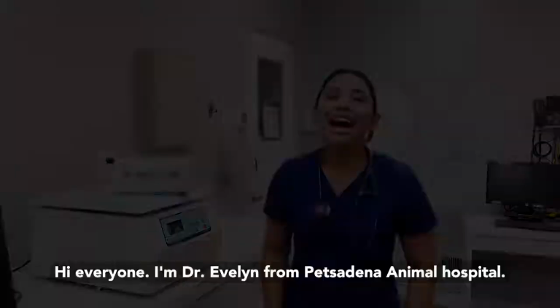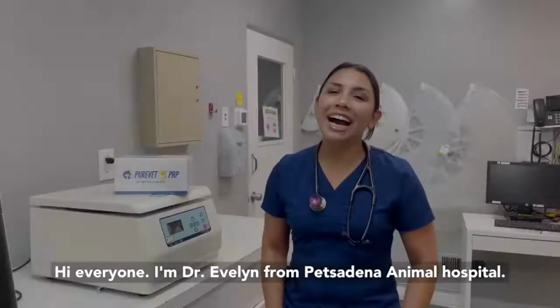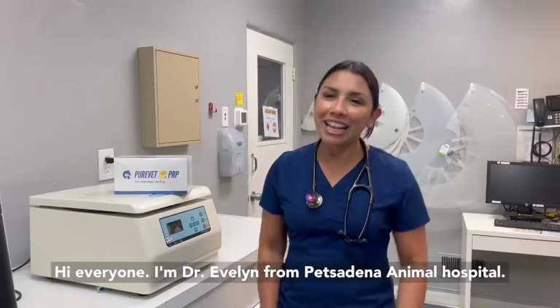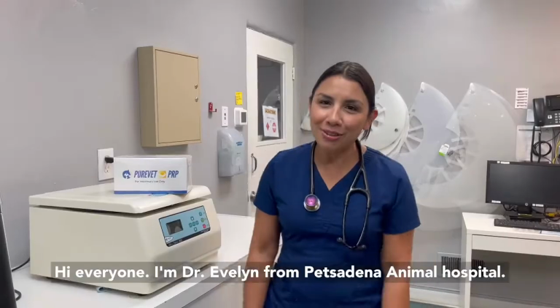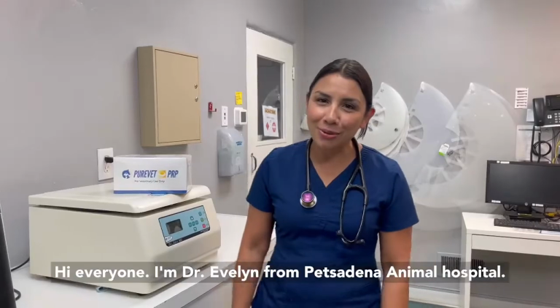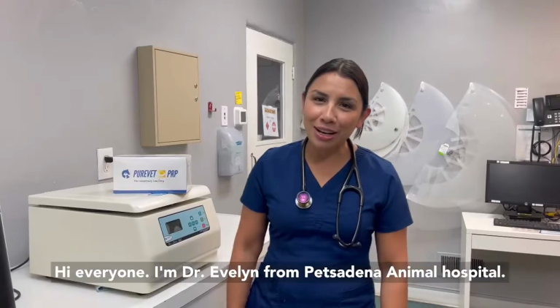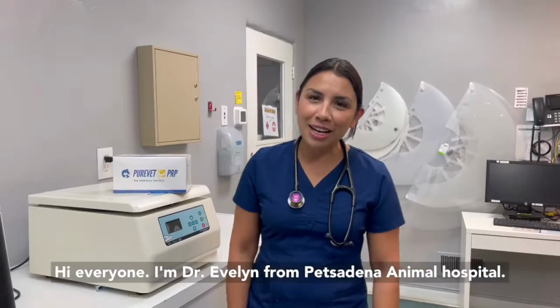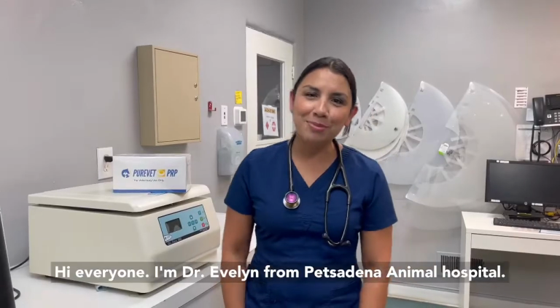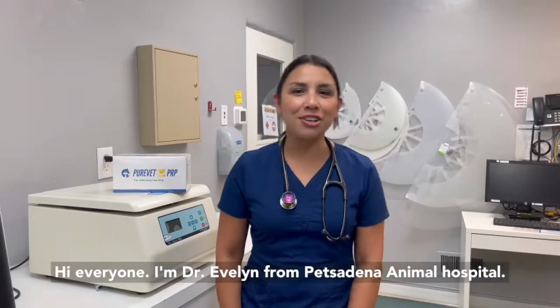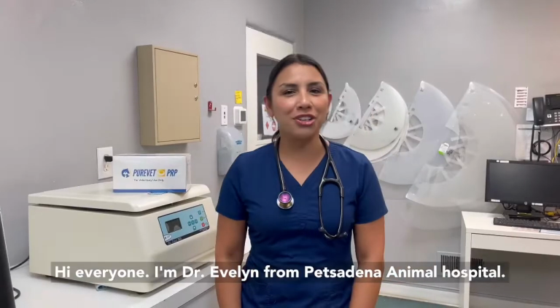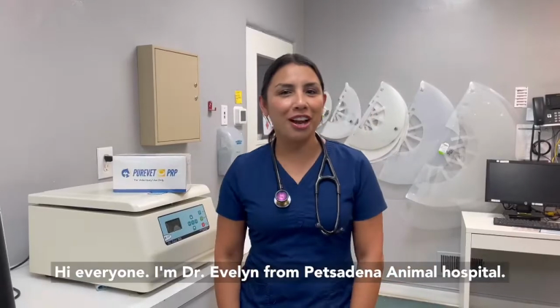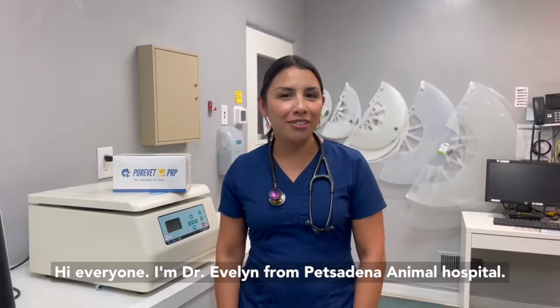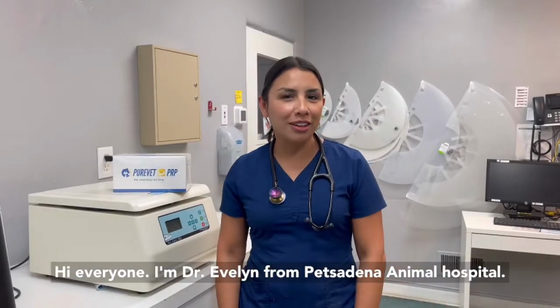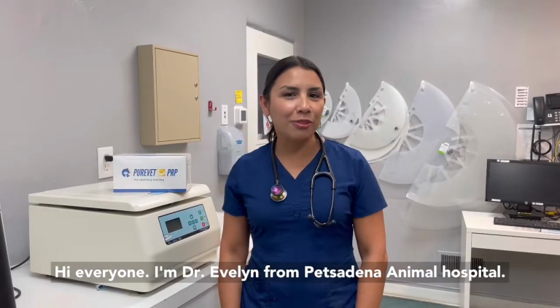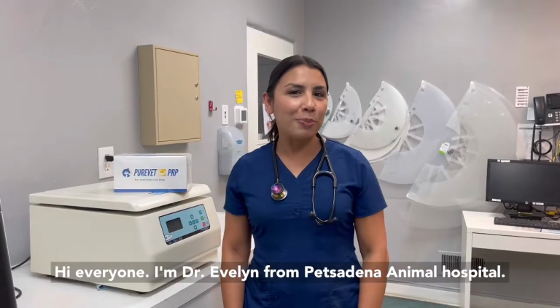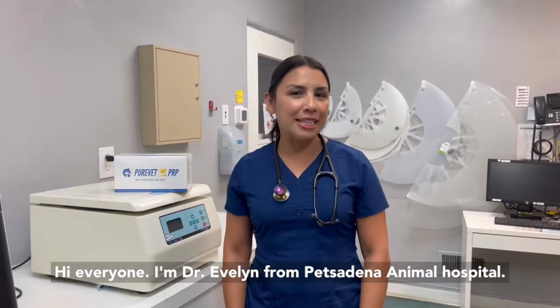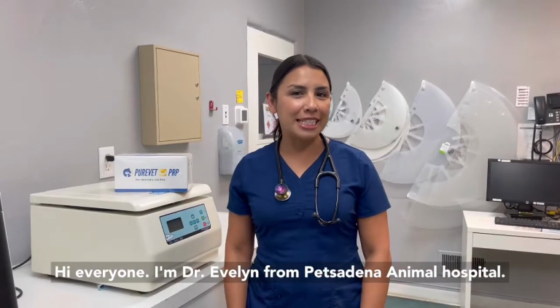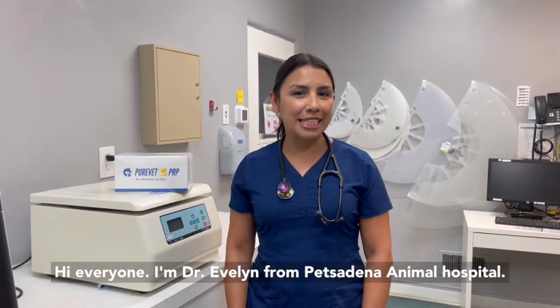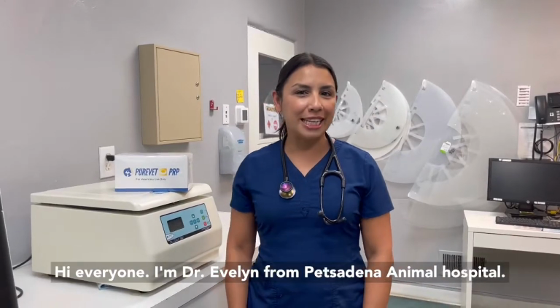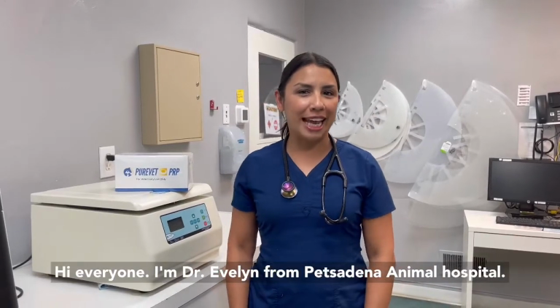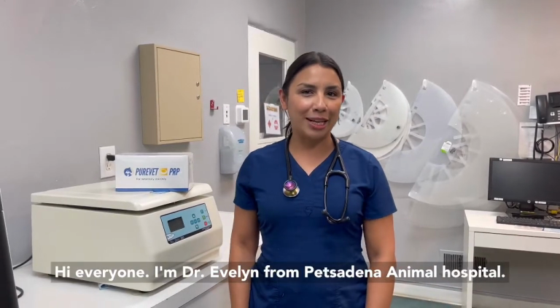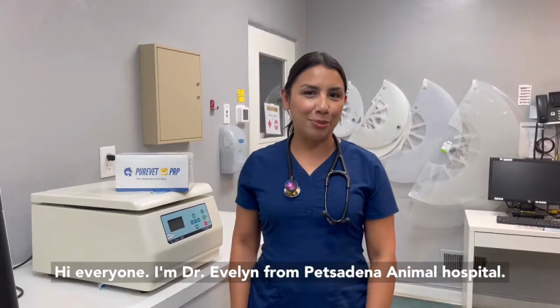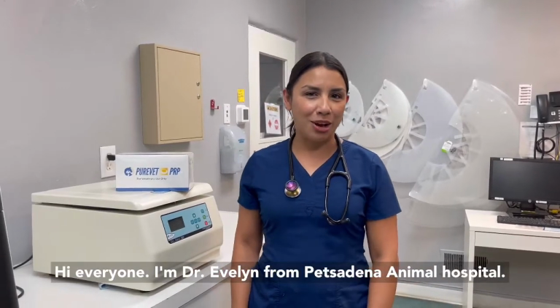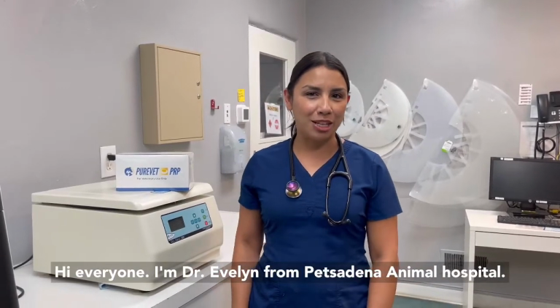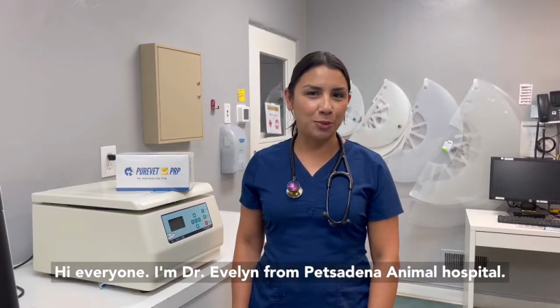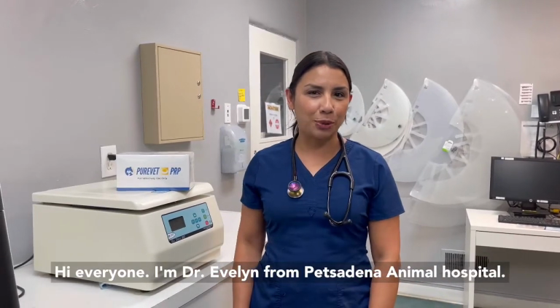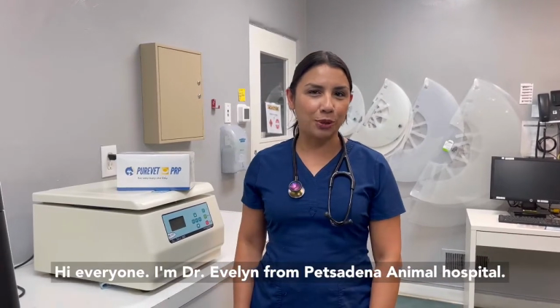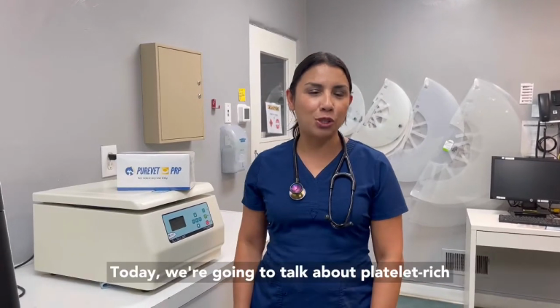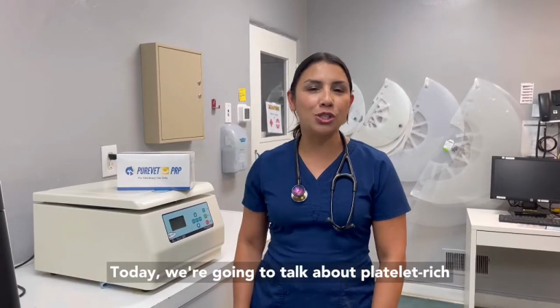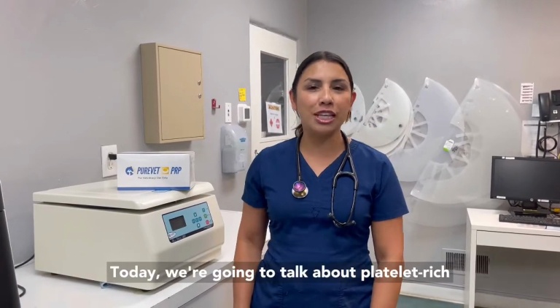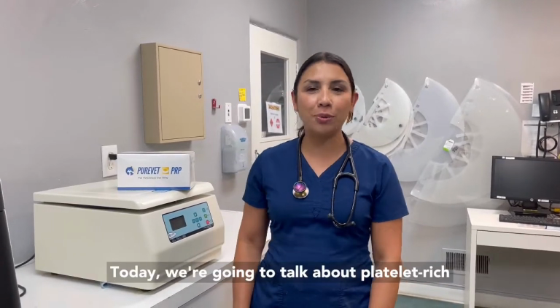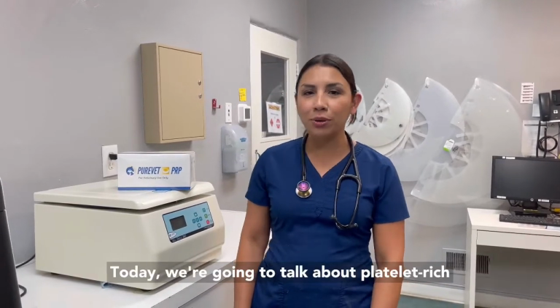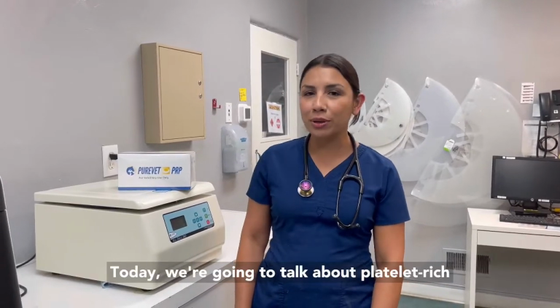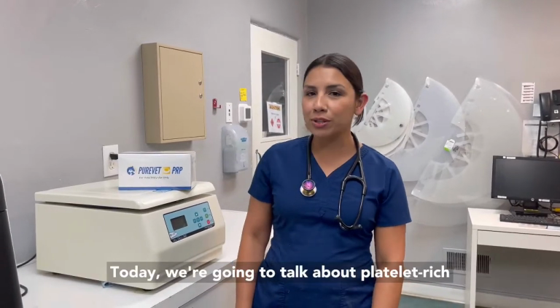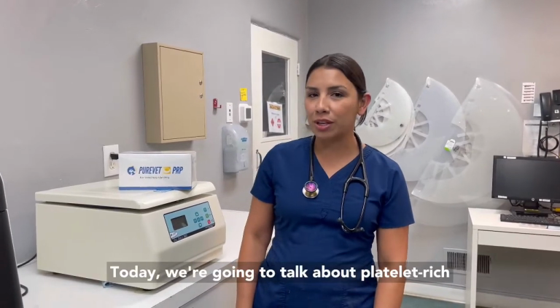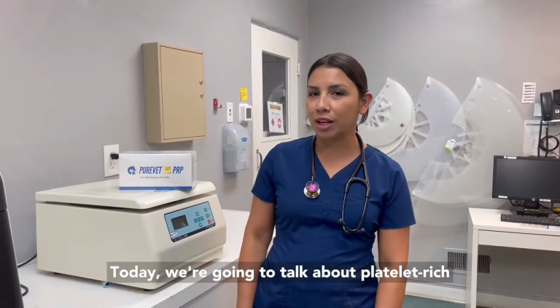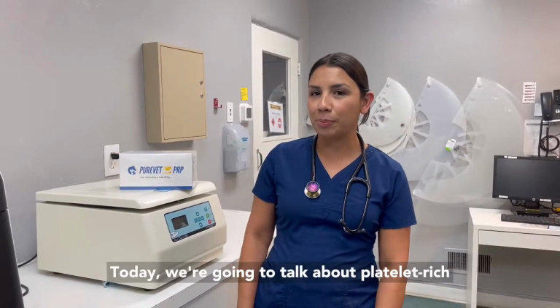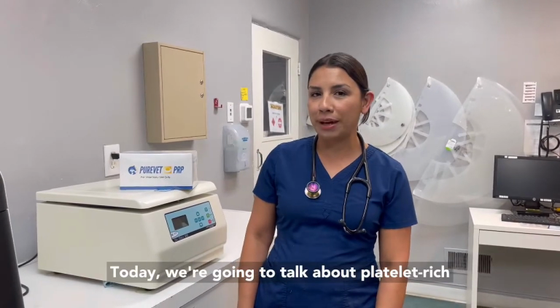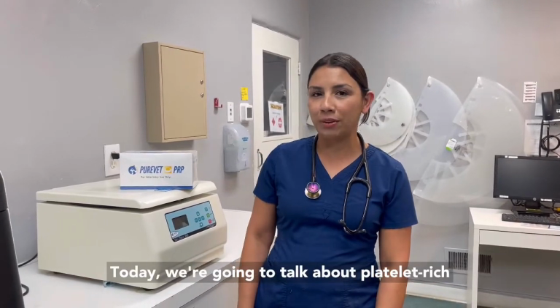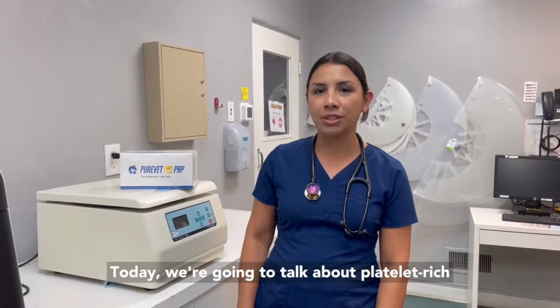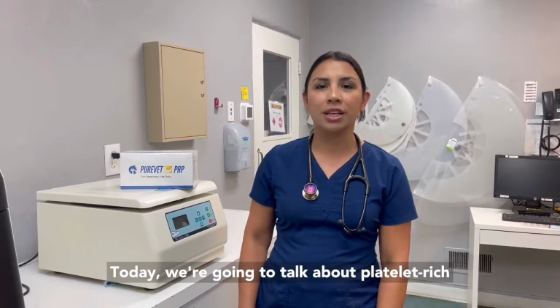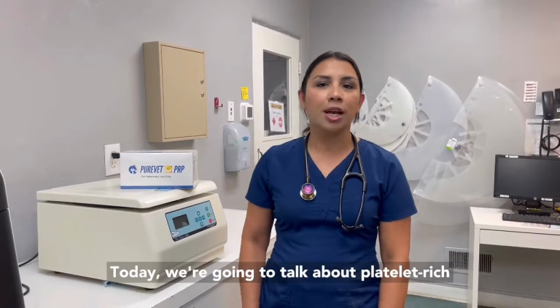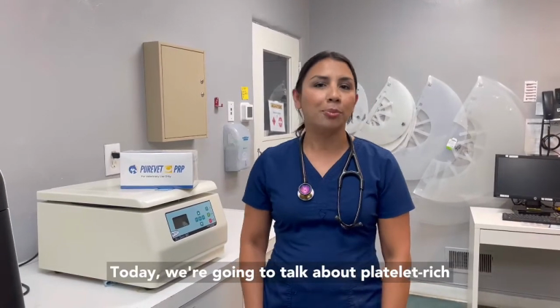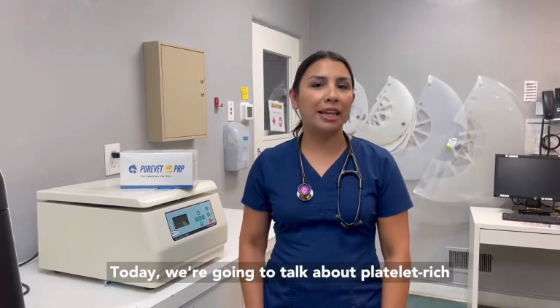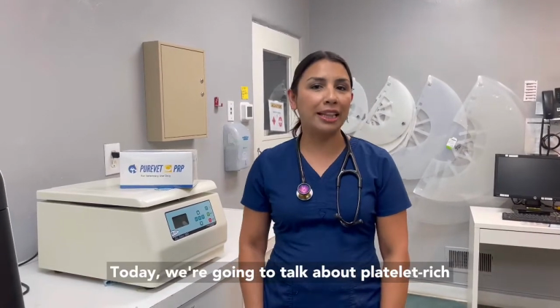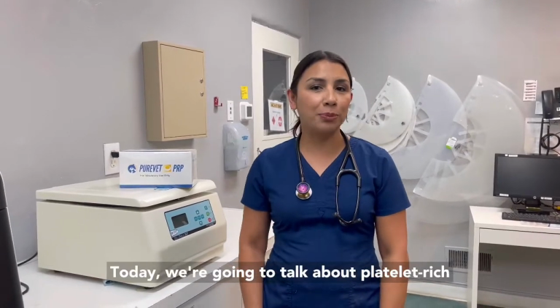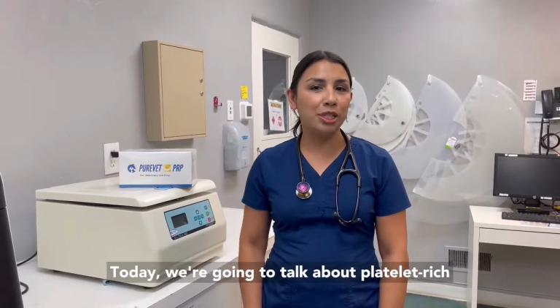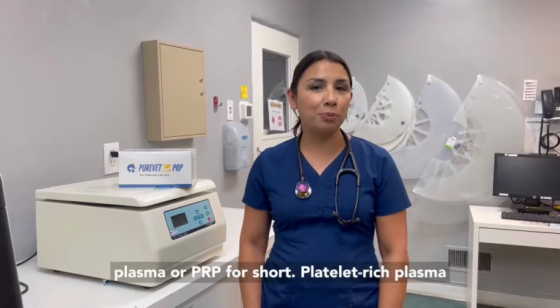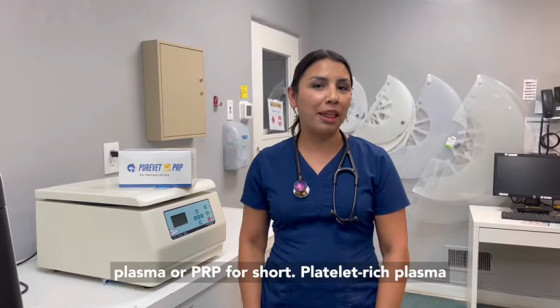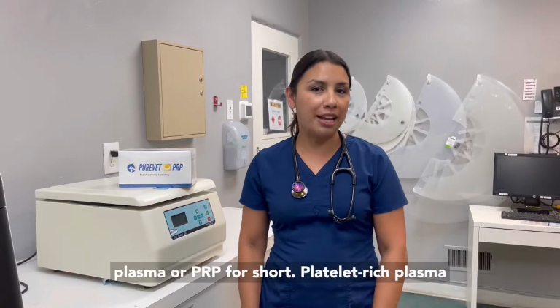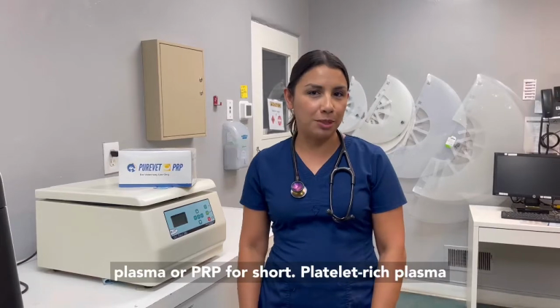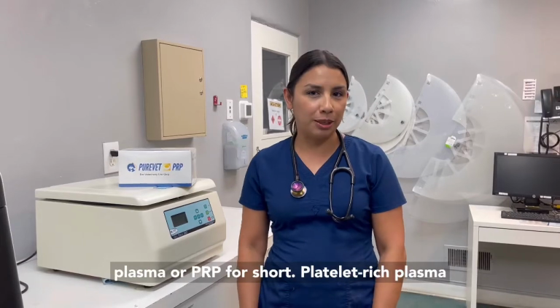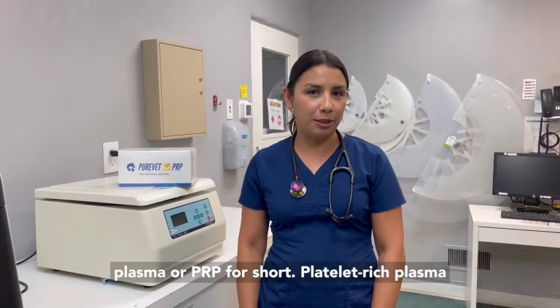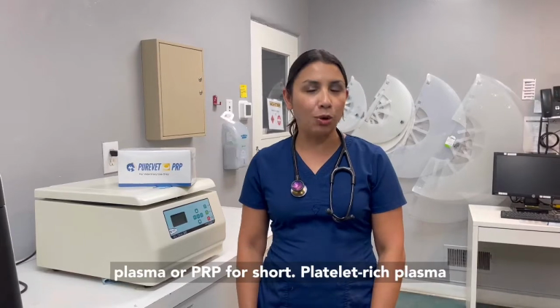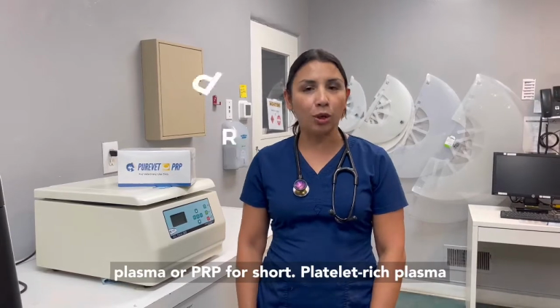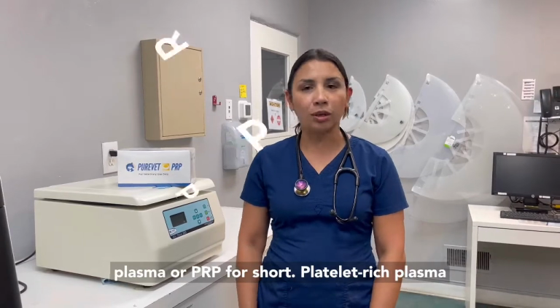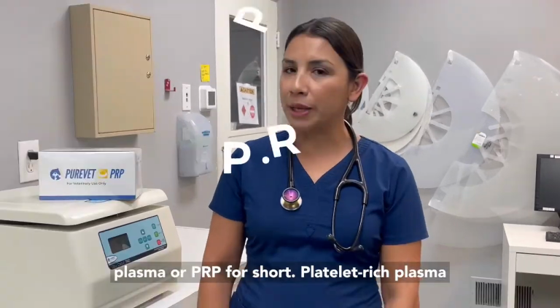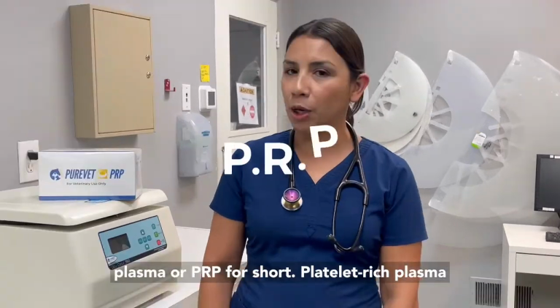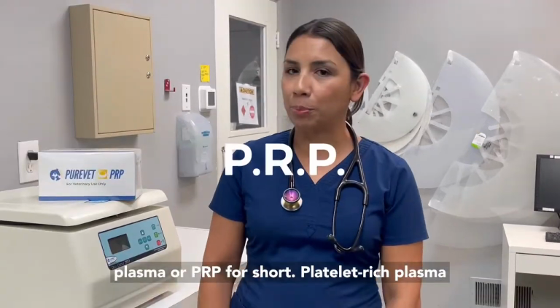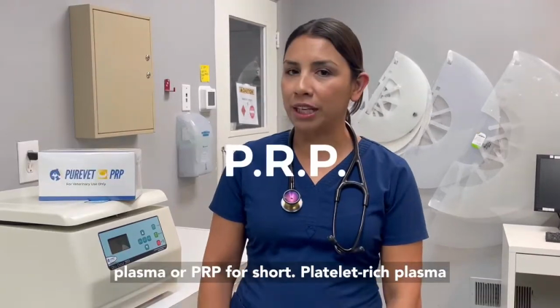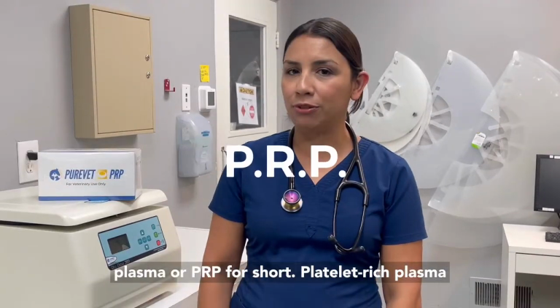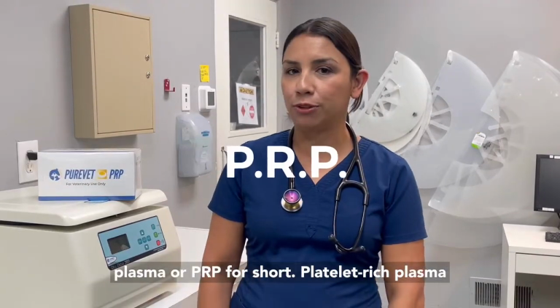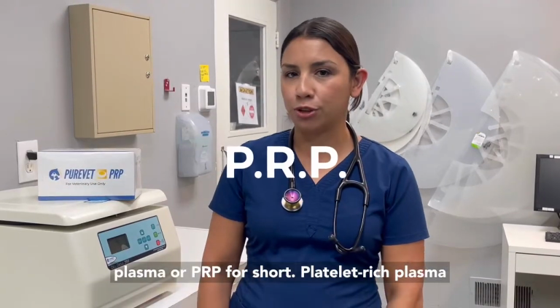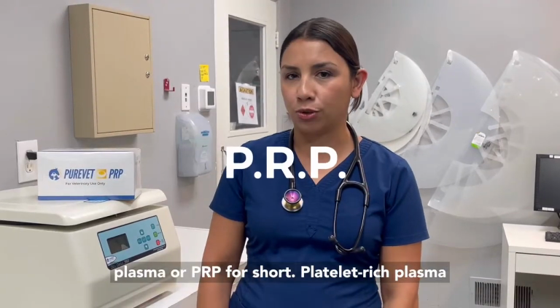Hi everyone, I'm Dr. Evelyn from Petsadena Animal Hospital. Today we're going to talk about platelet-rich plasma, or PRP for short.